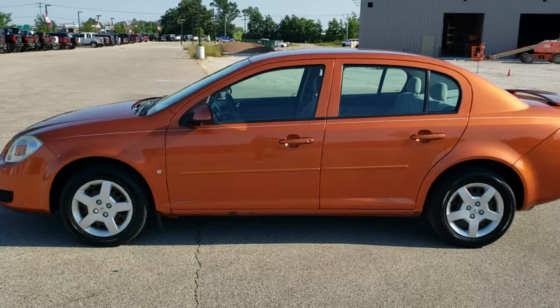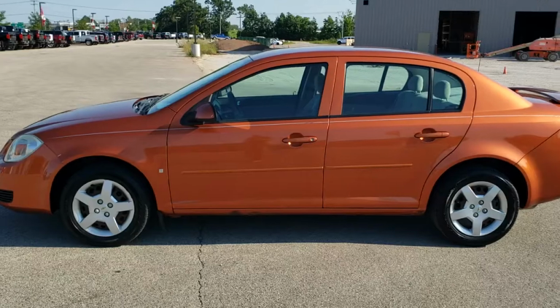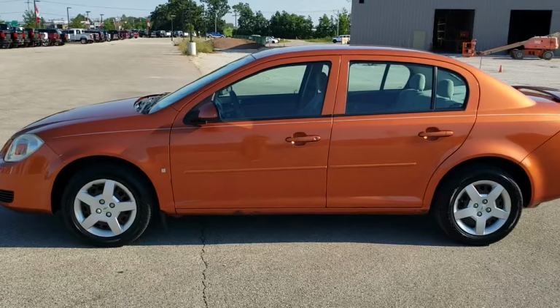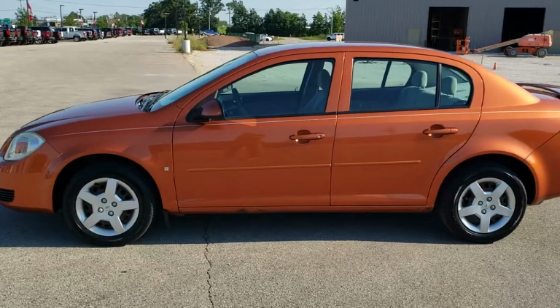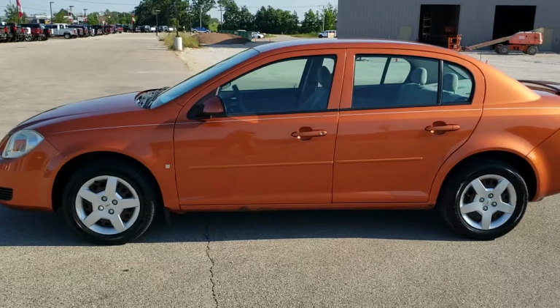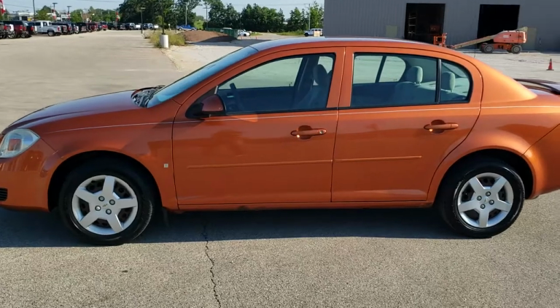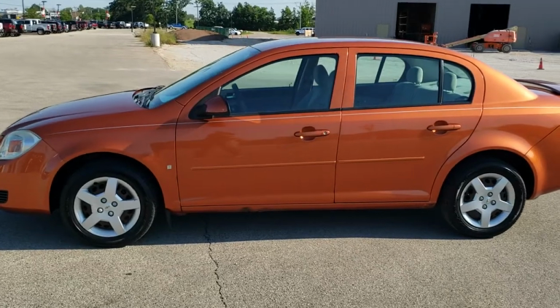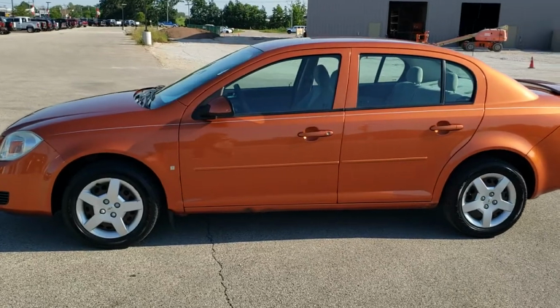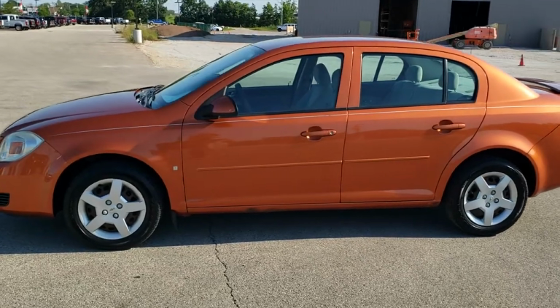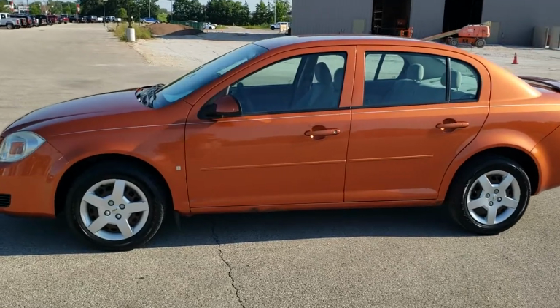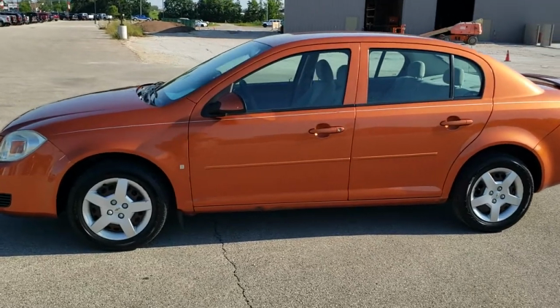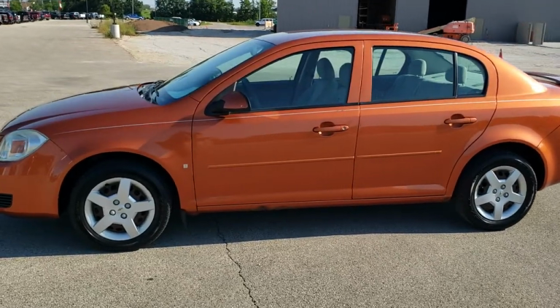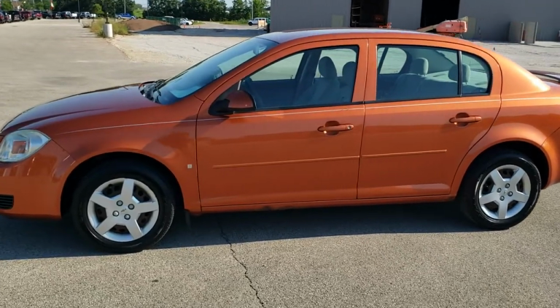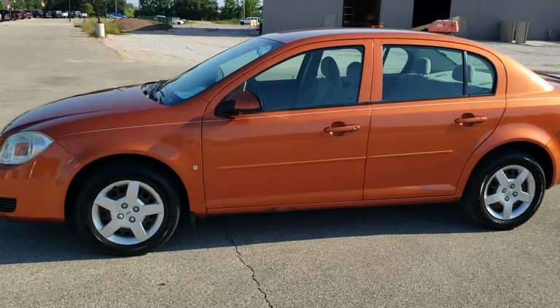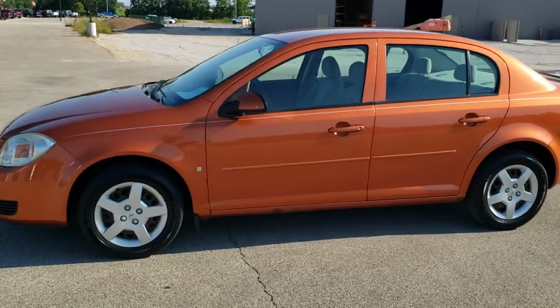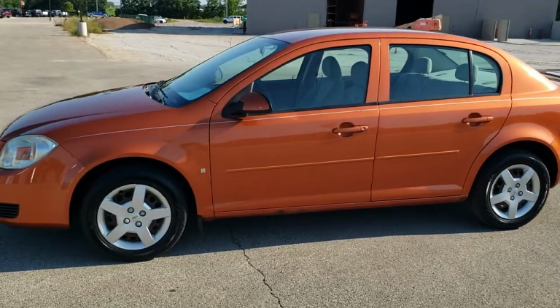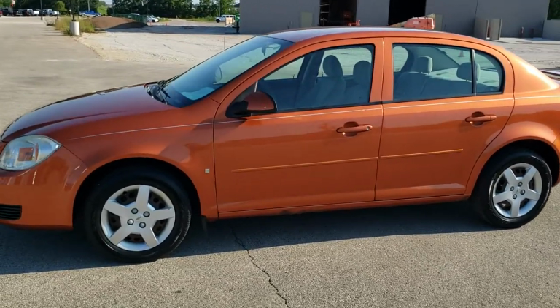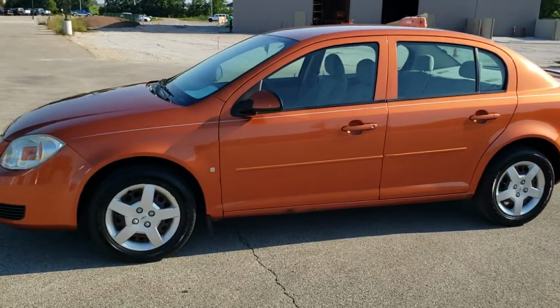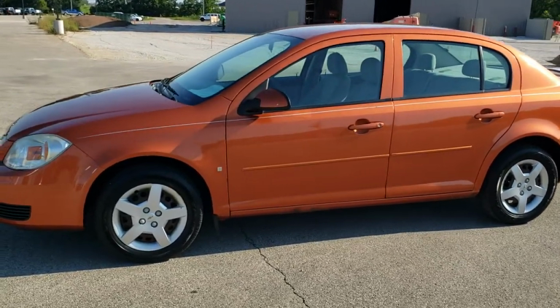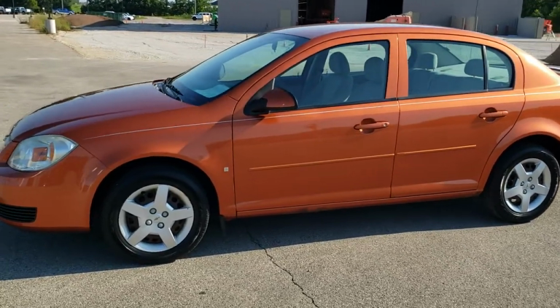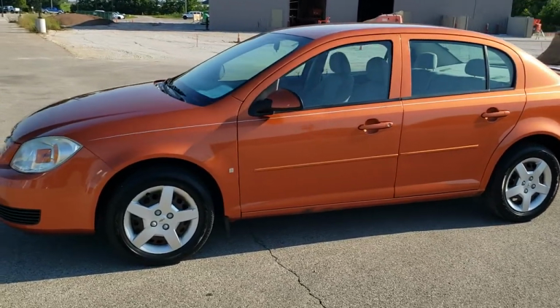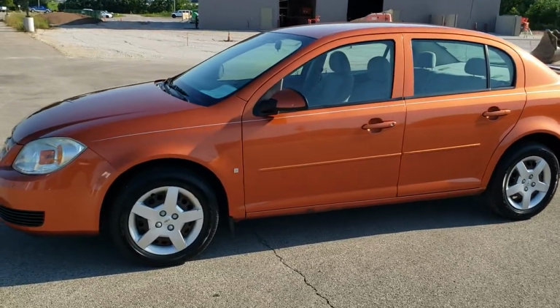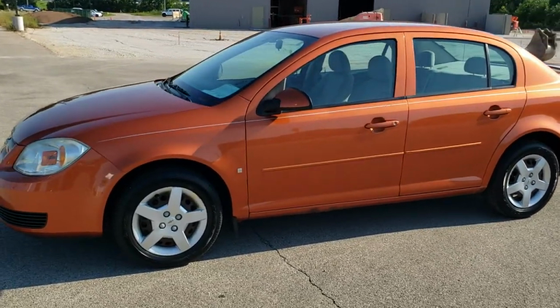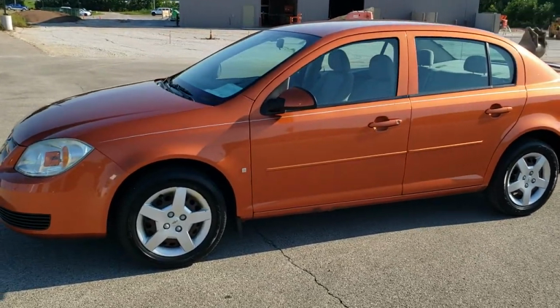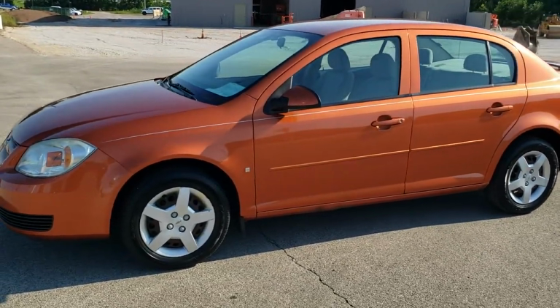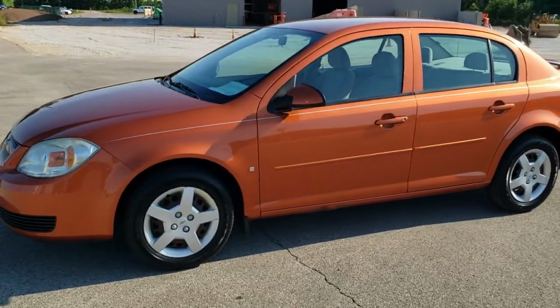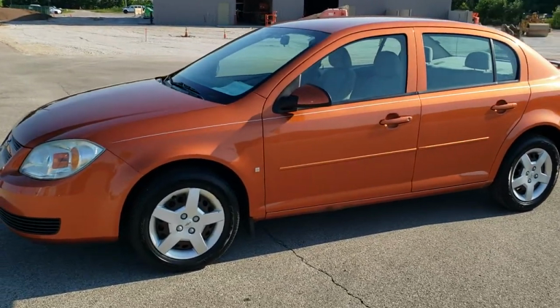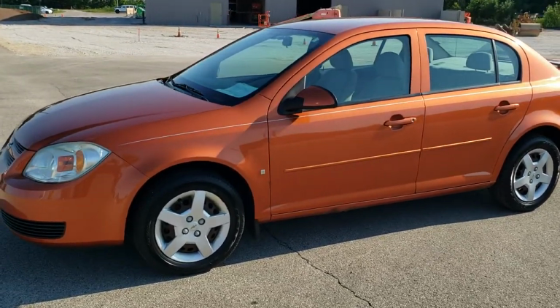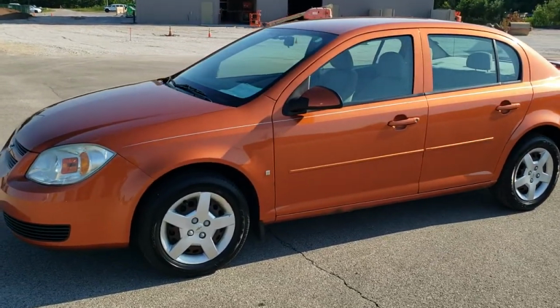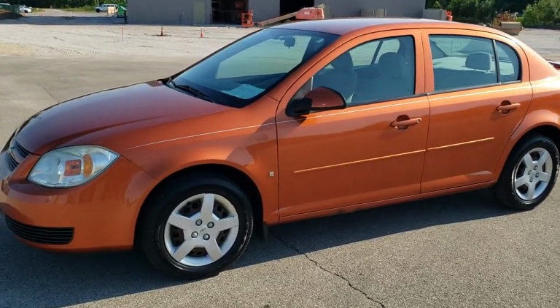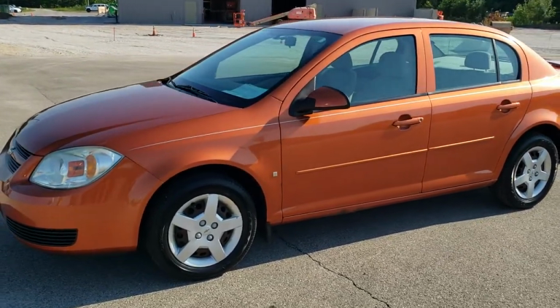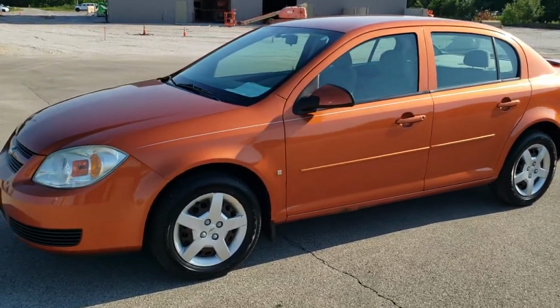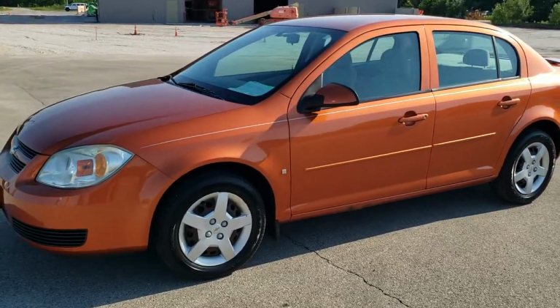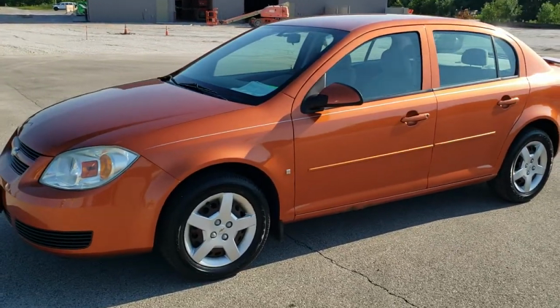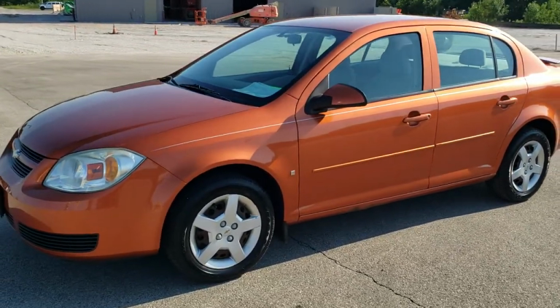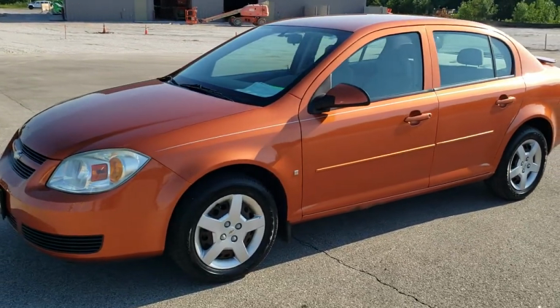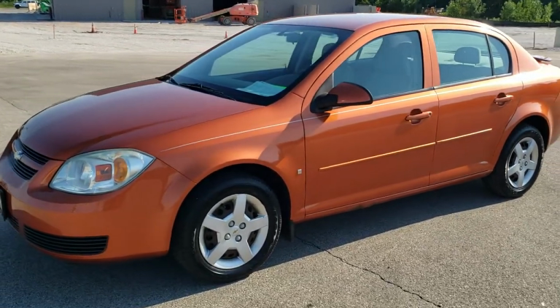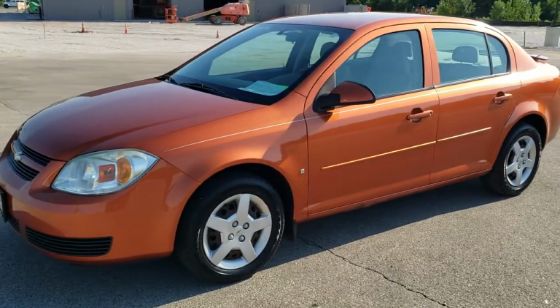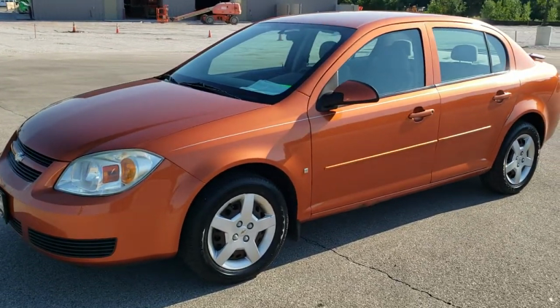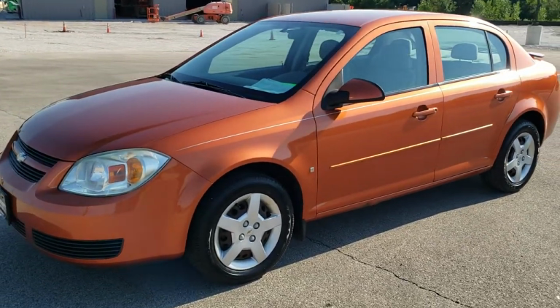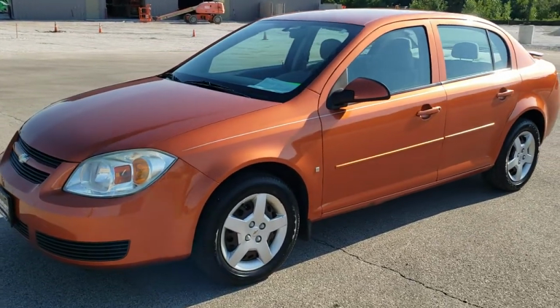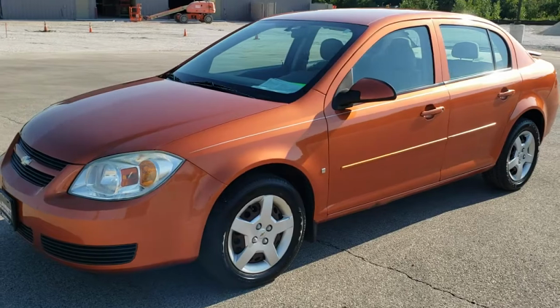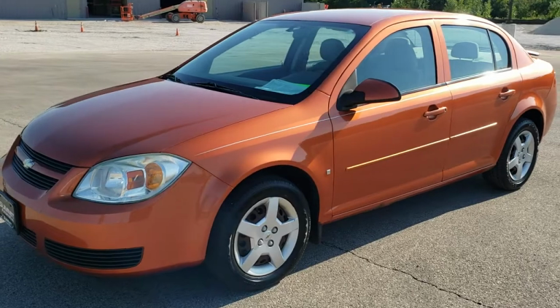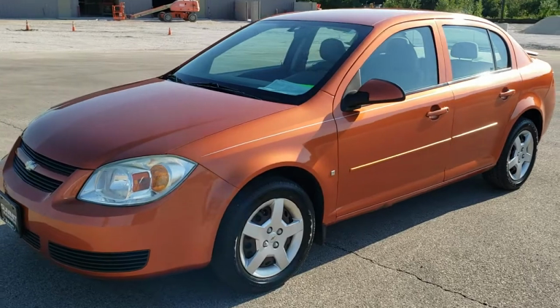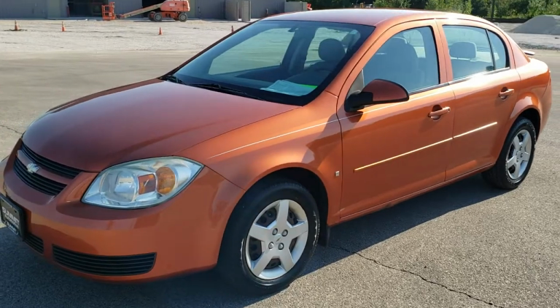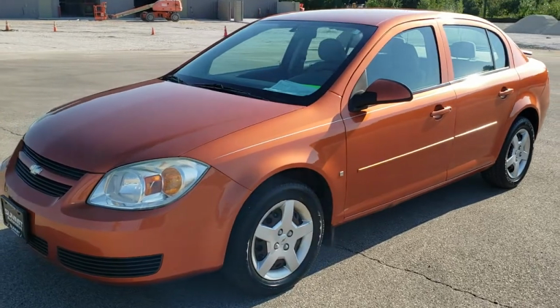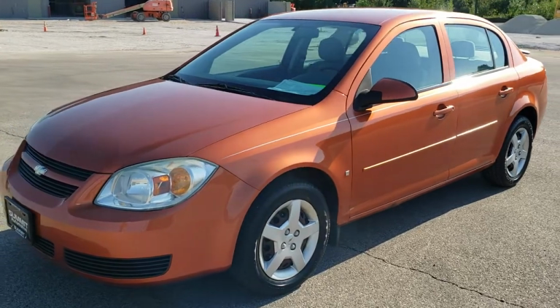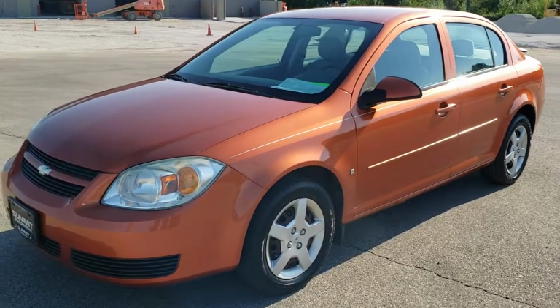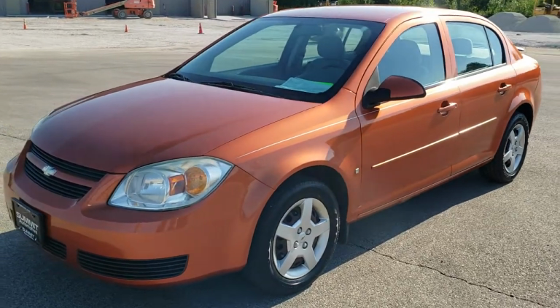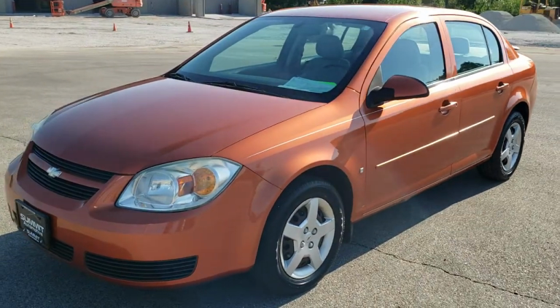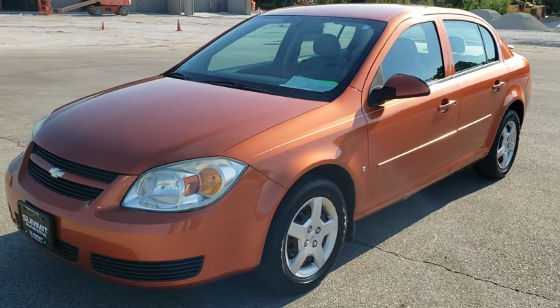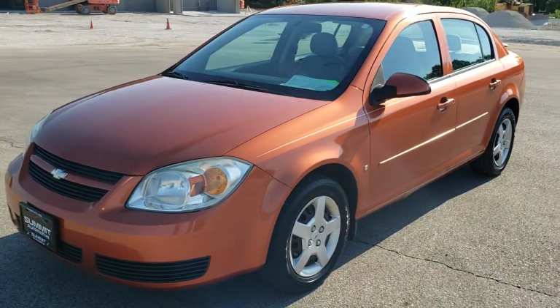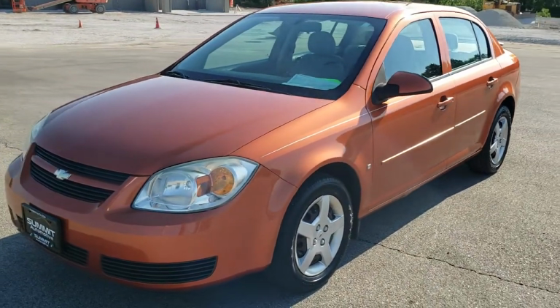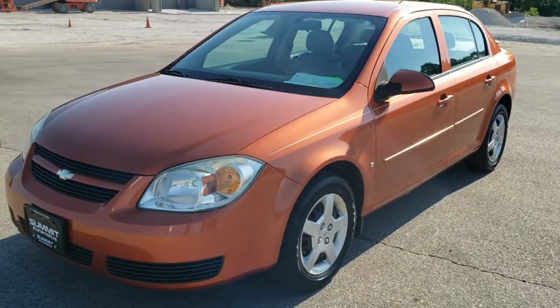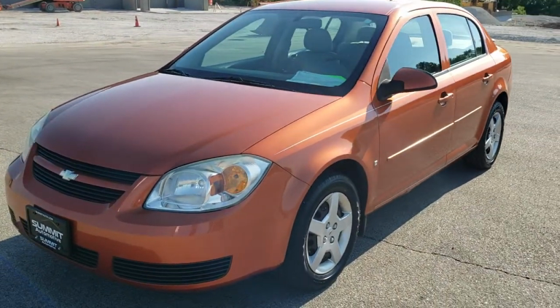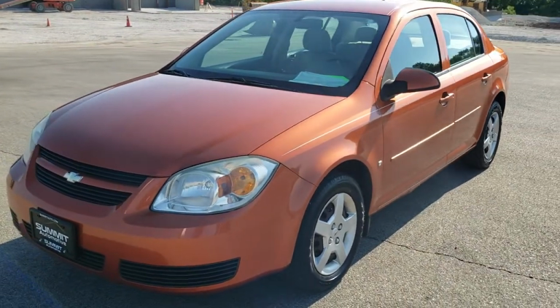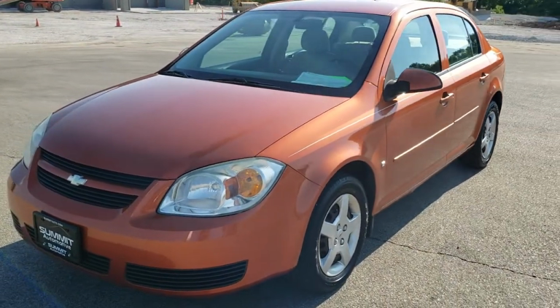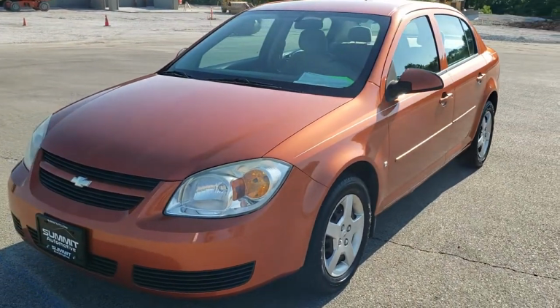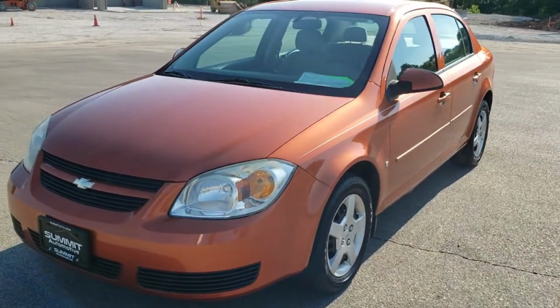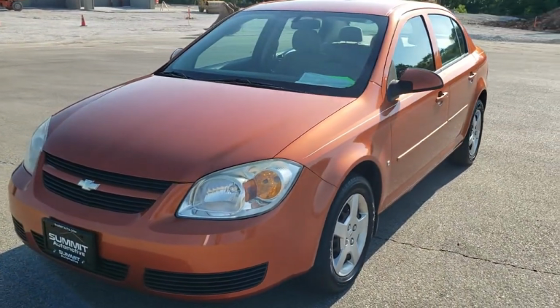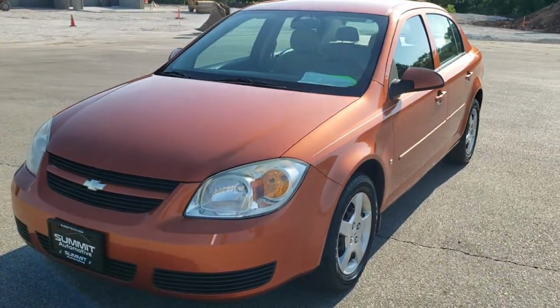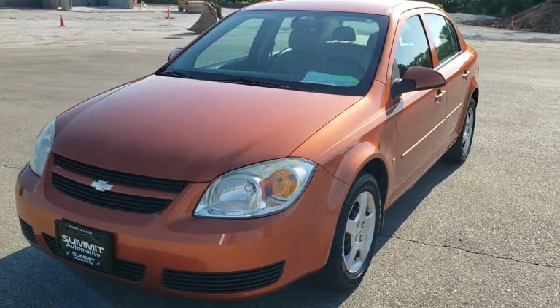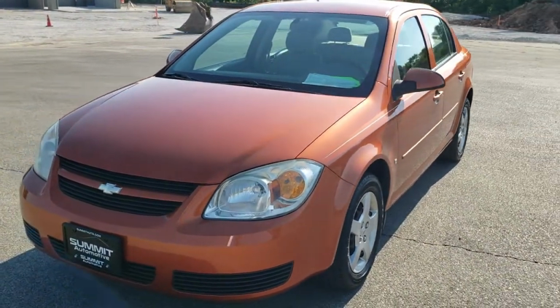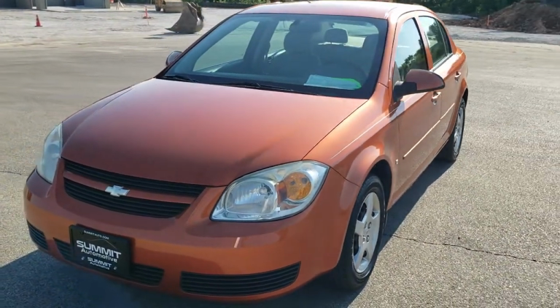This is stock number 20J114A. We are here at Summit Automotive in Fond du Lac, Wisconsin, your new and used car headquarters.